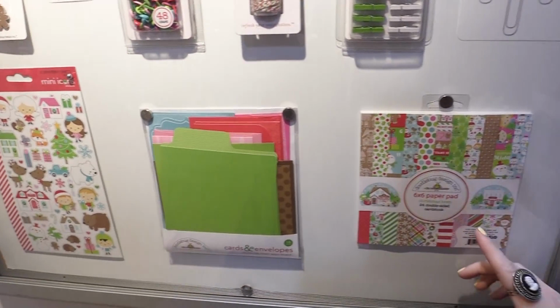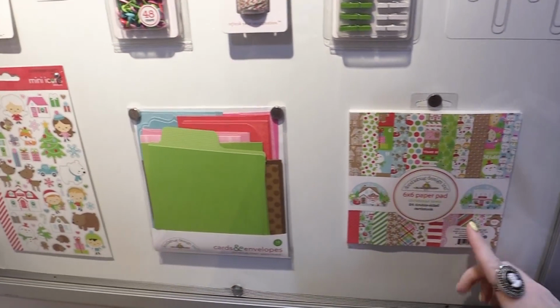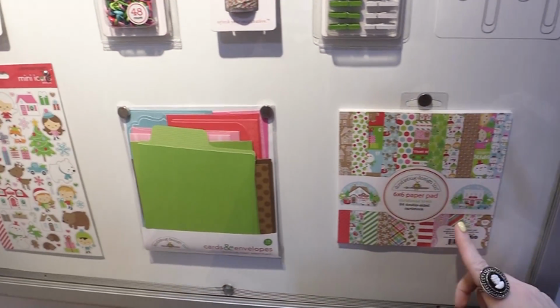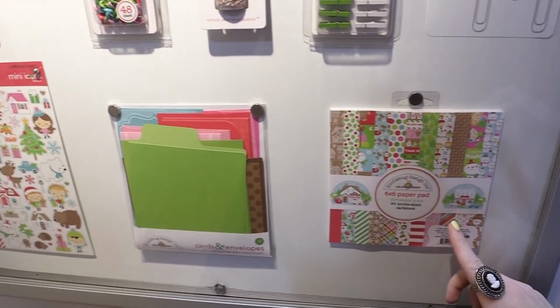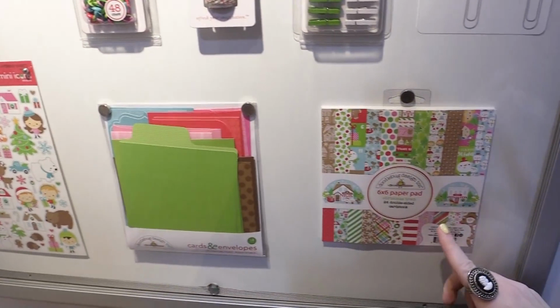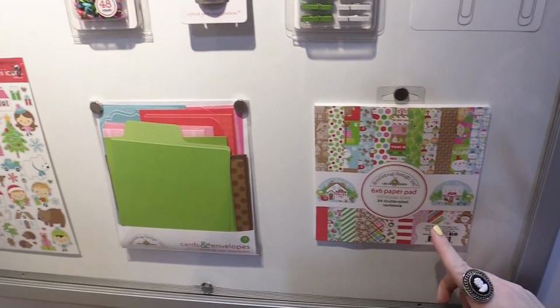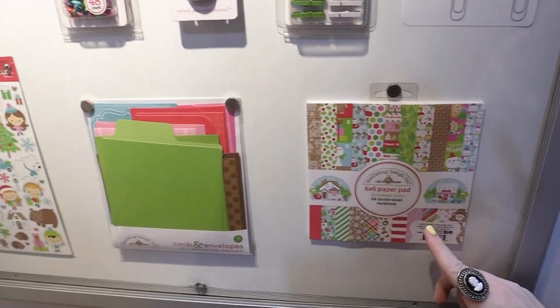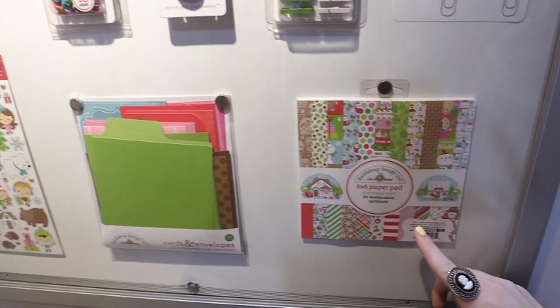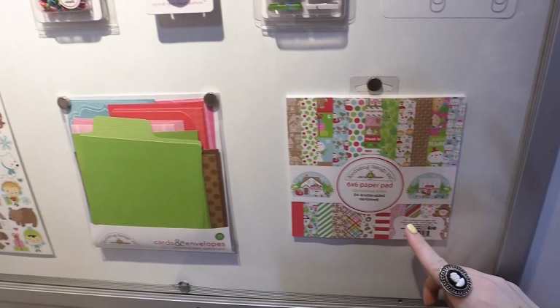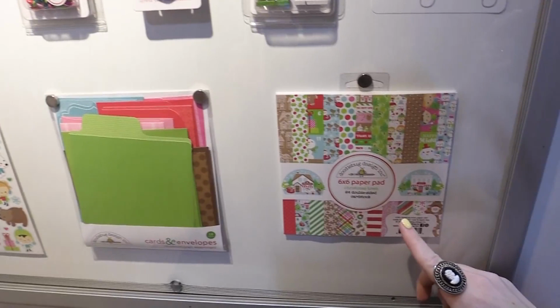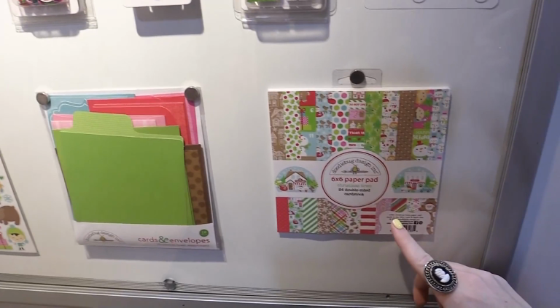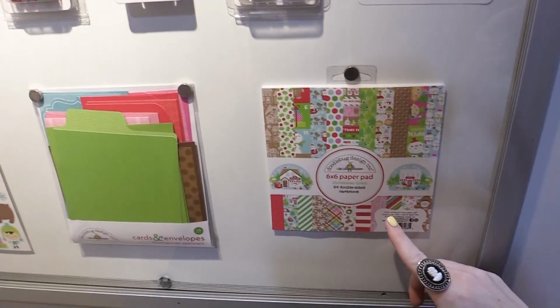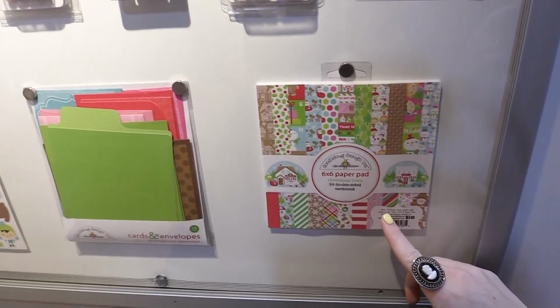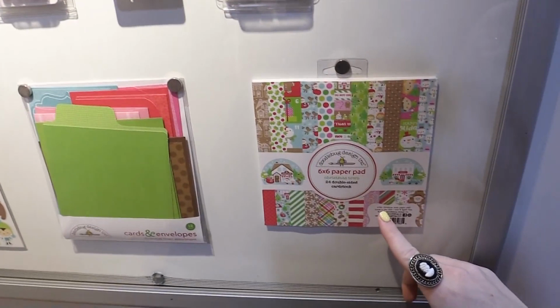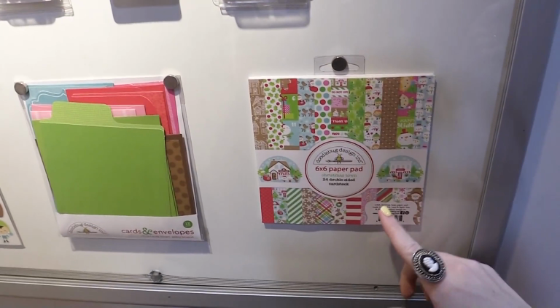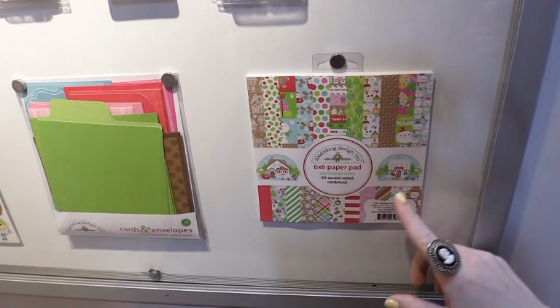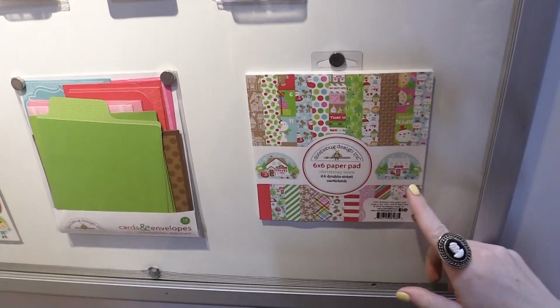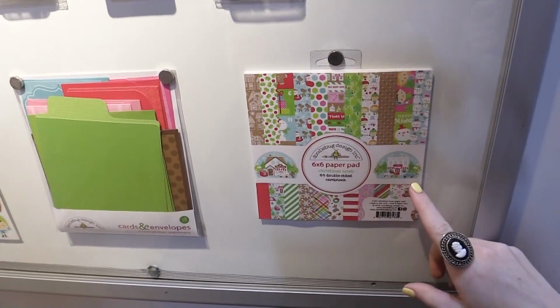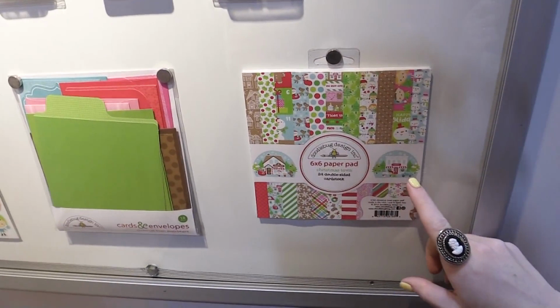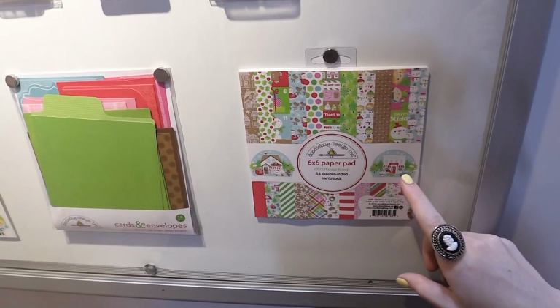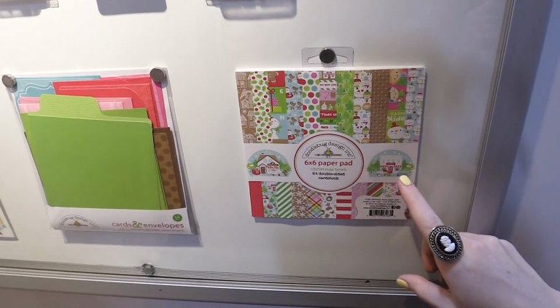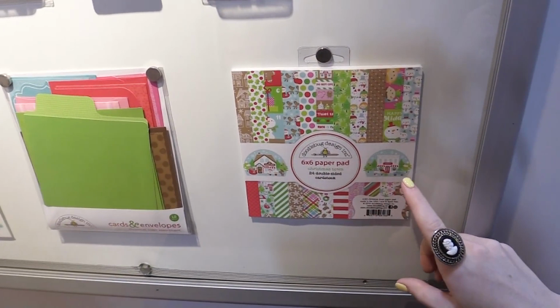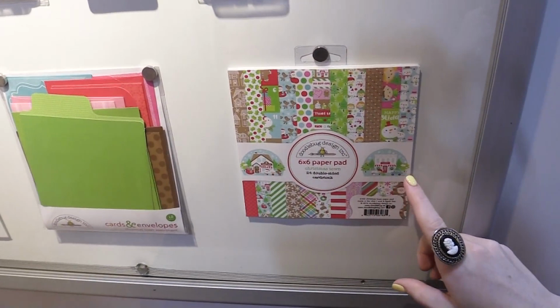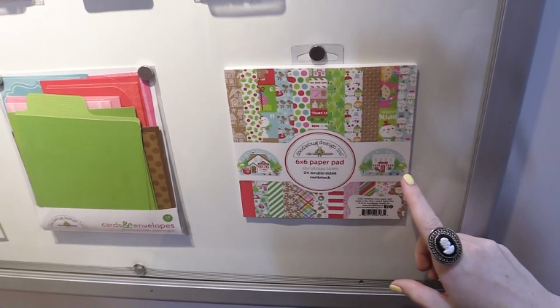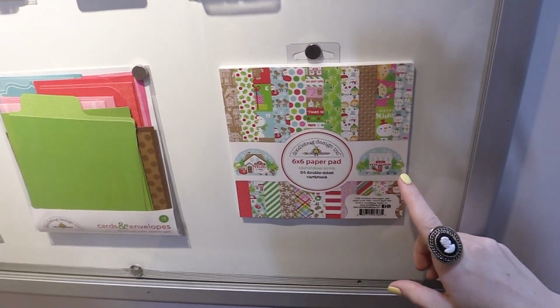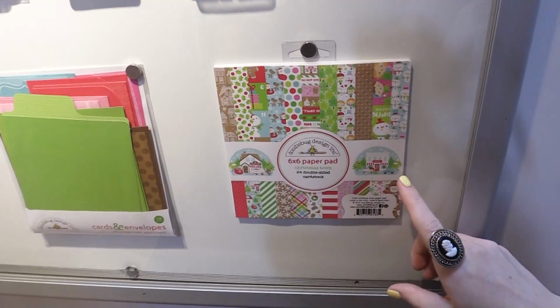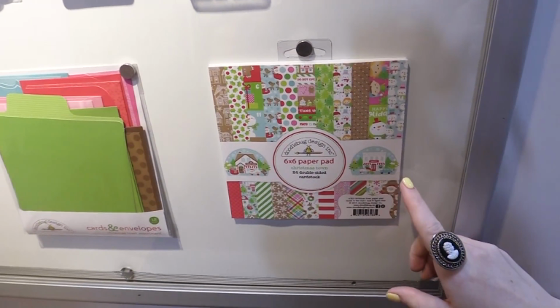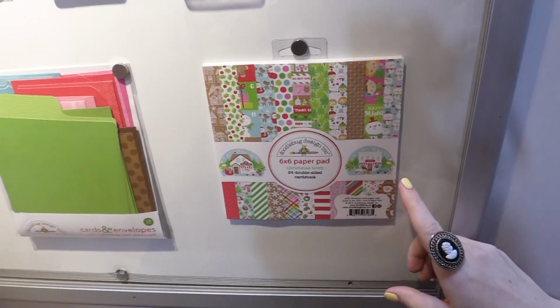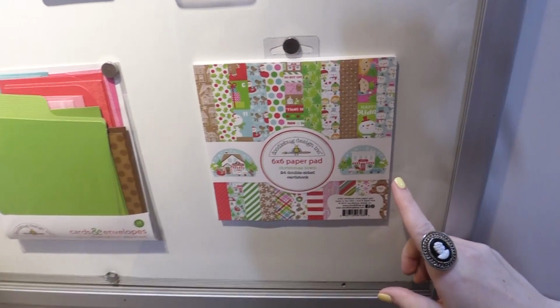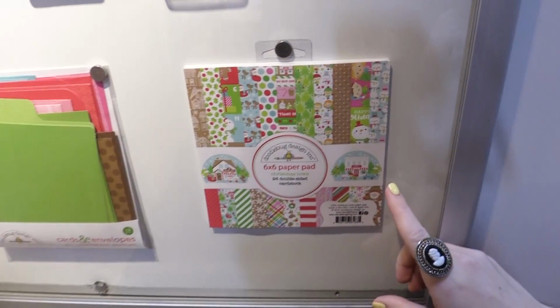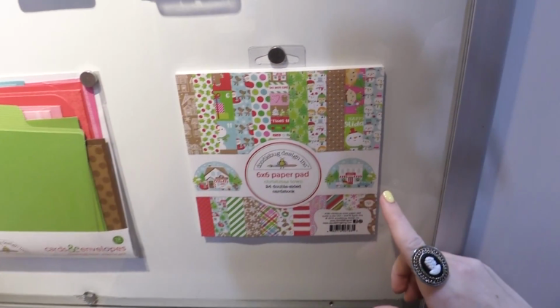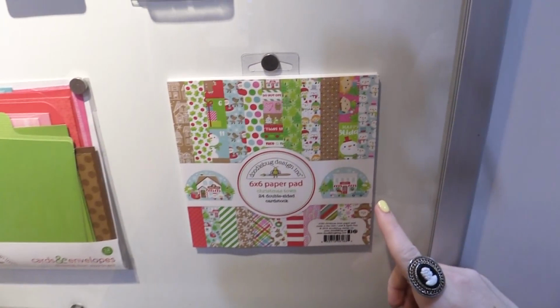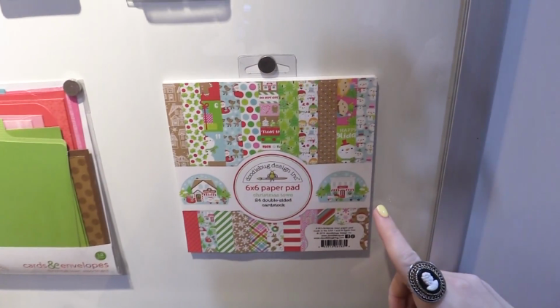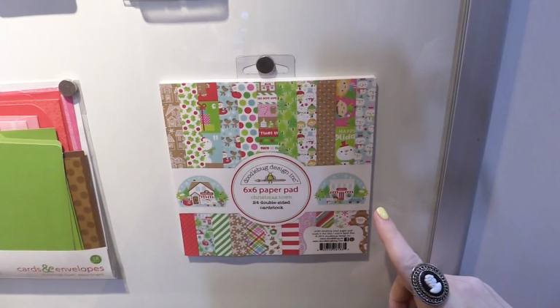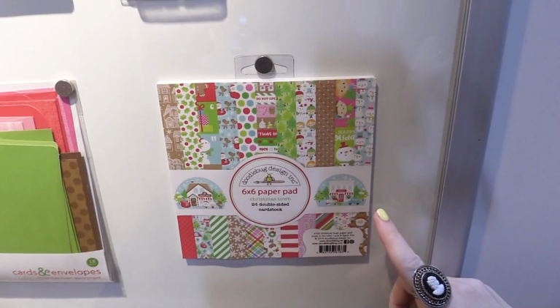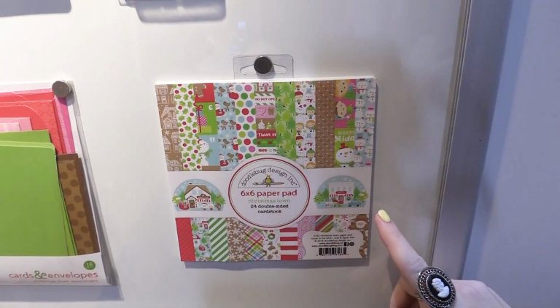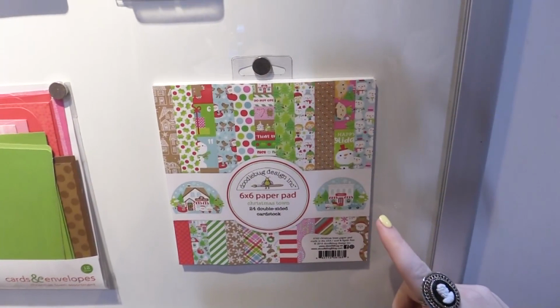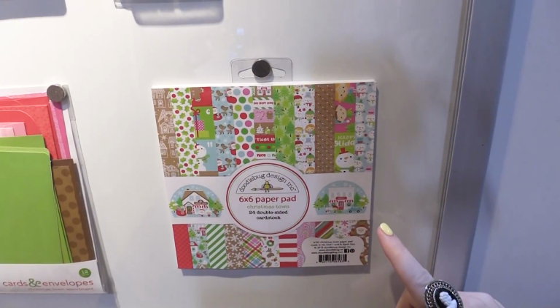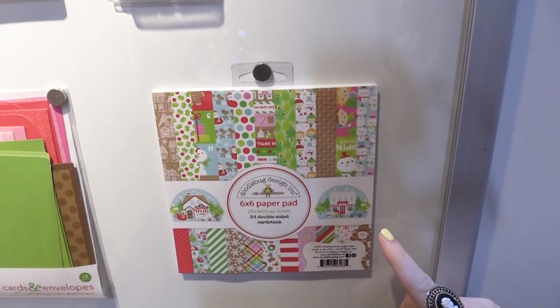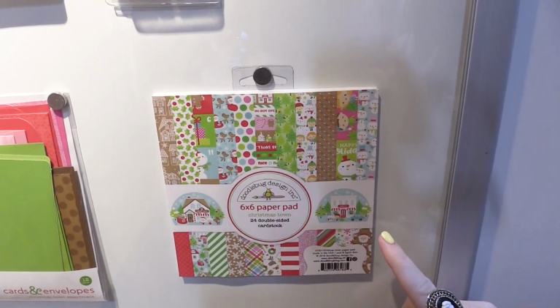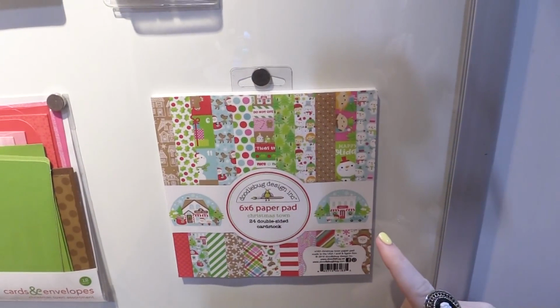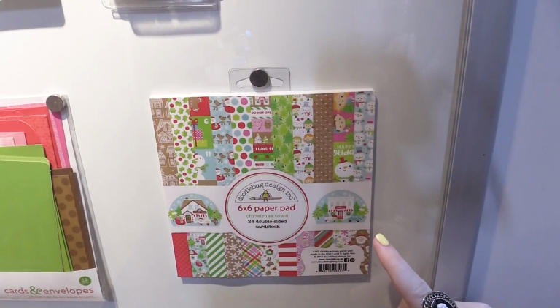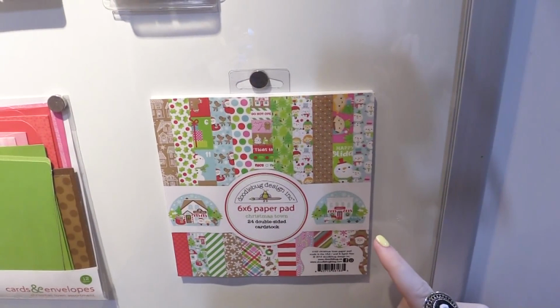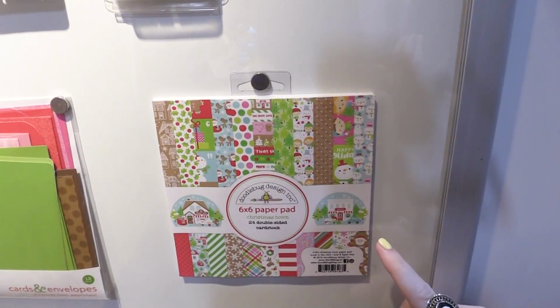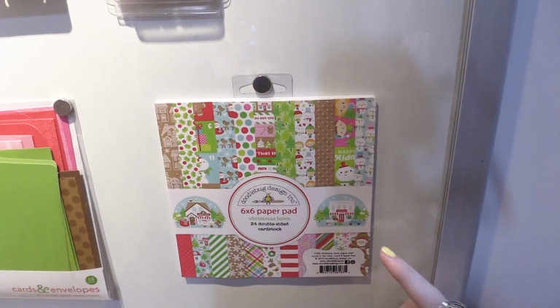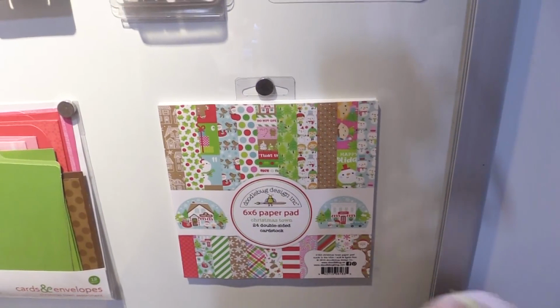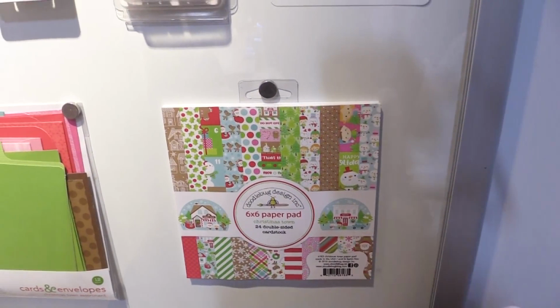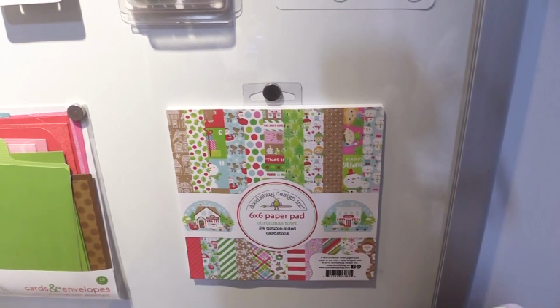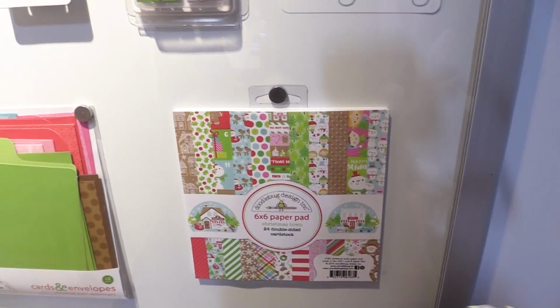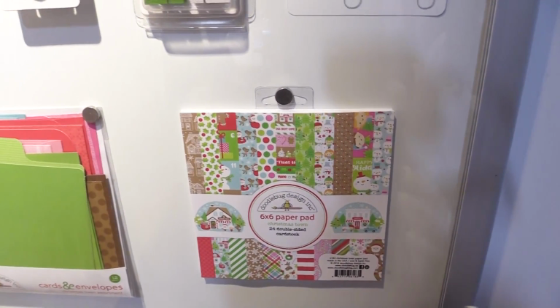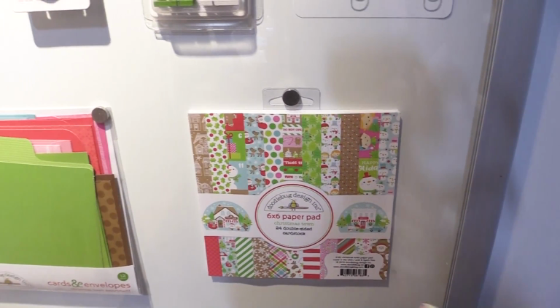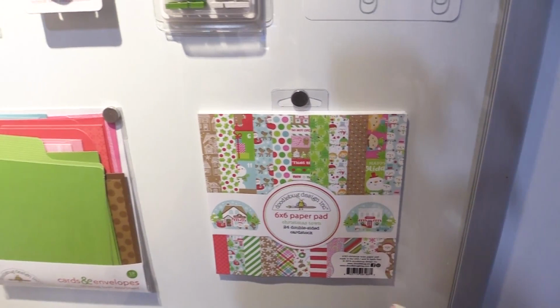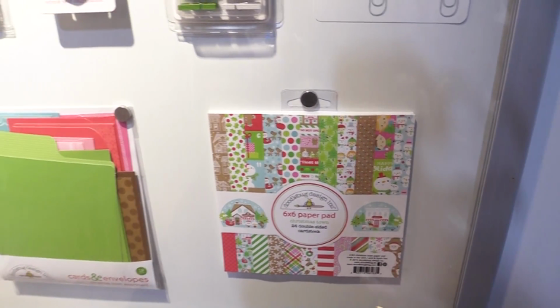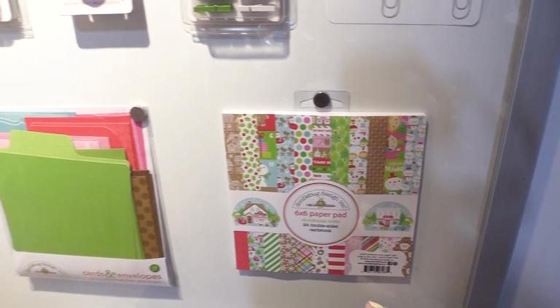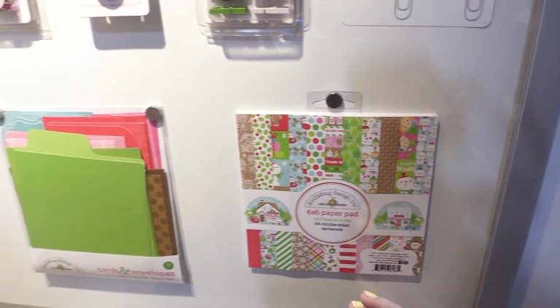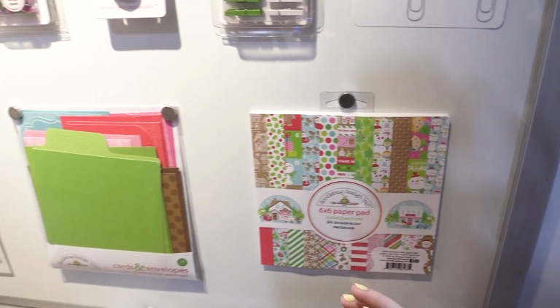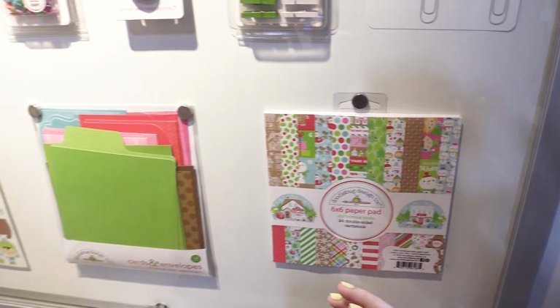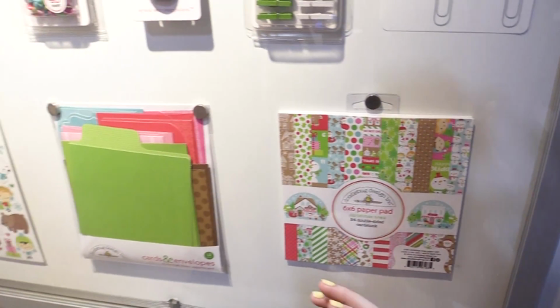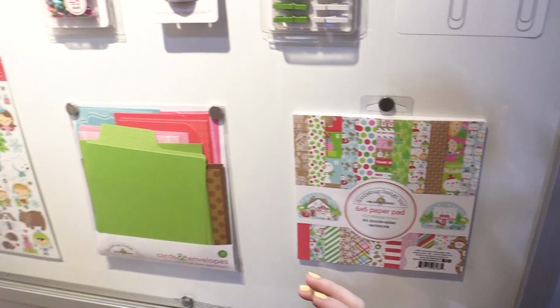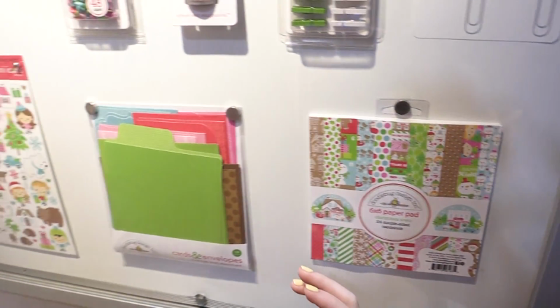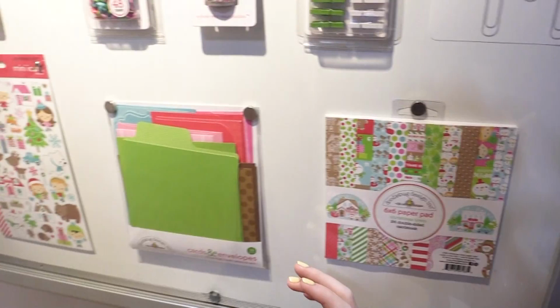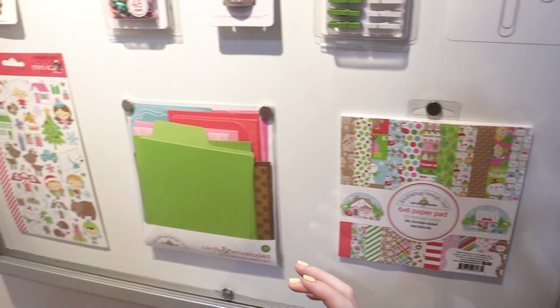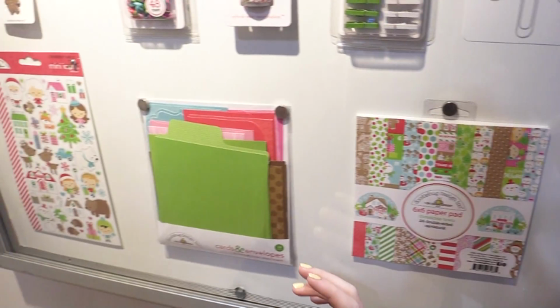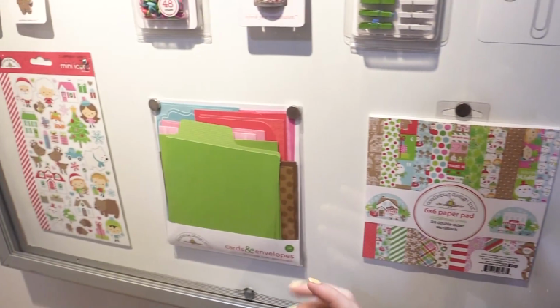Here's the six by six paper pad. You can see a little house, cars. It's kind of about a Christmas village — that was the inspiration.